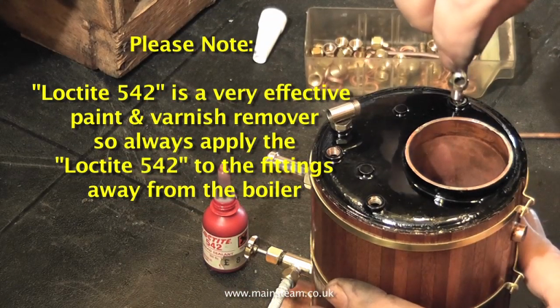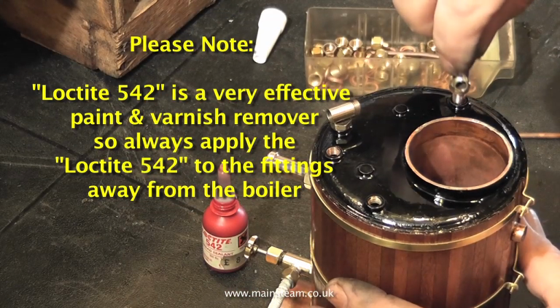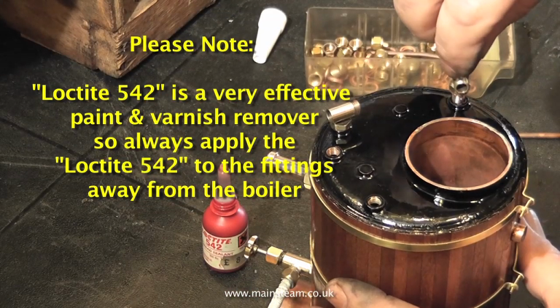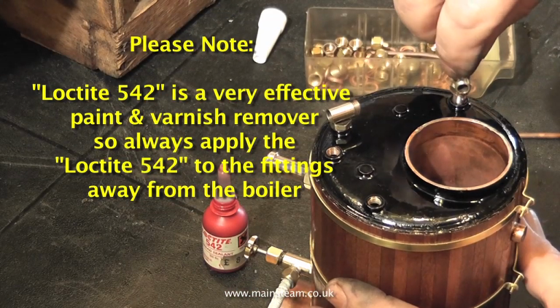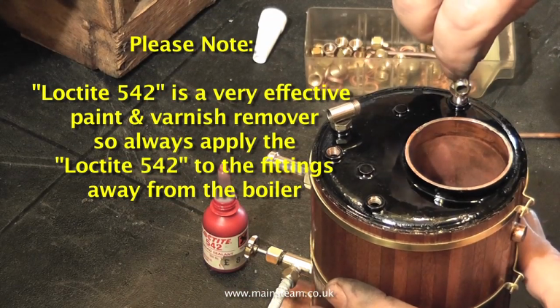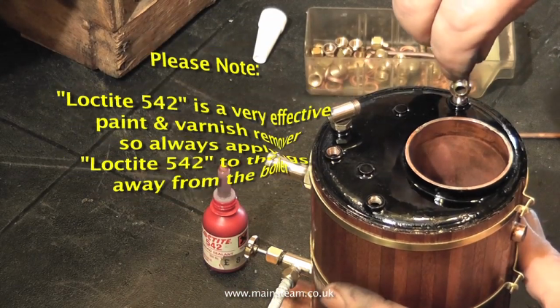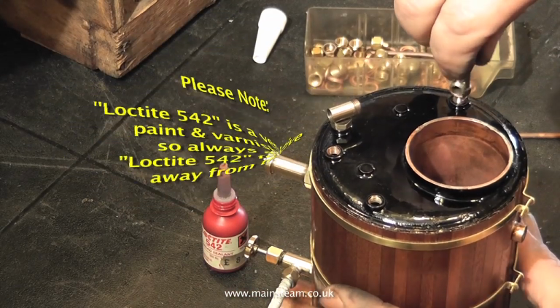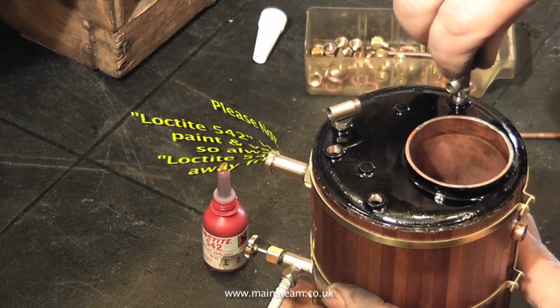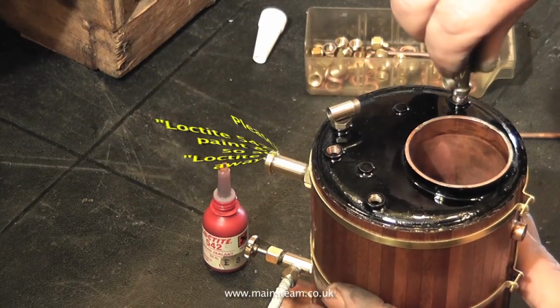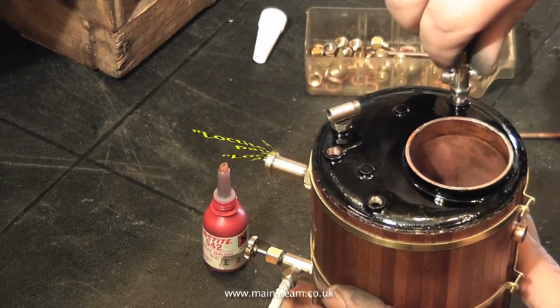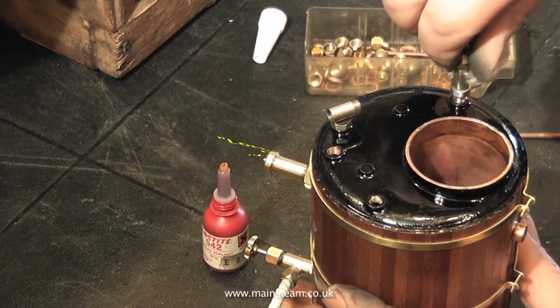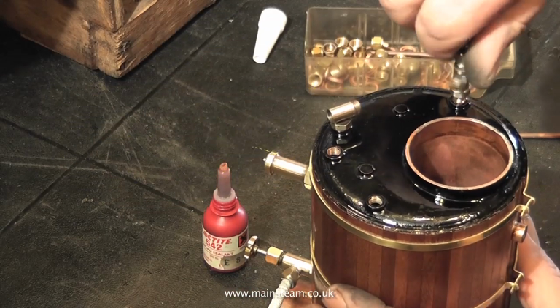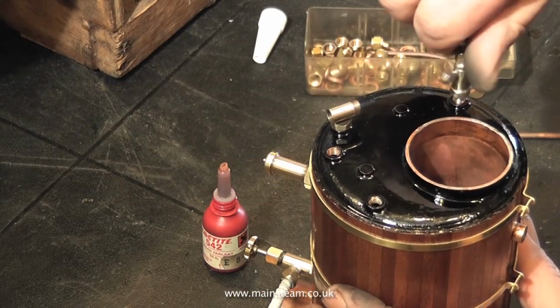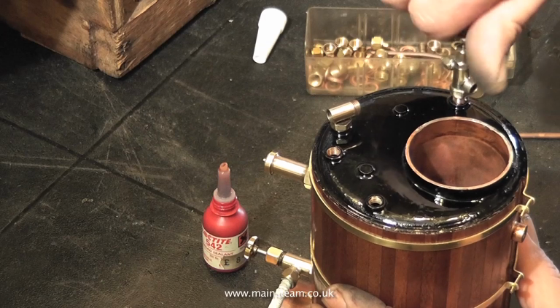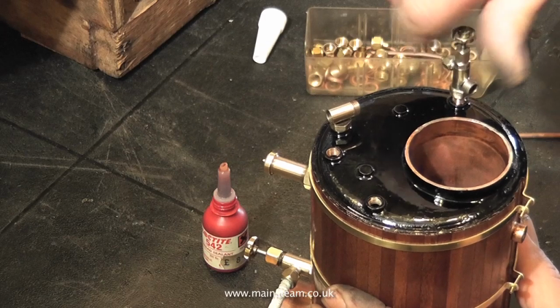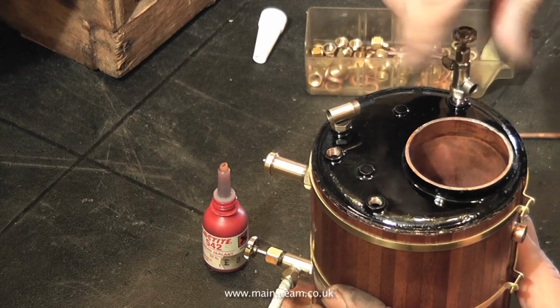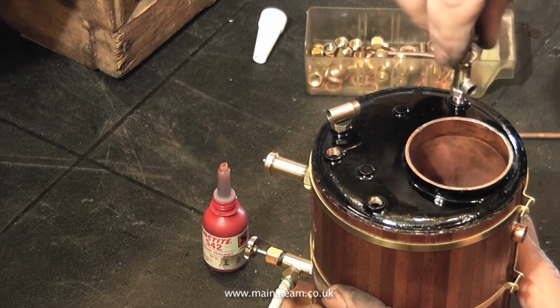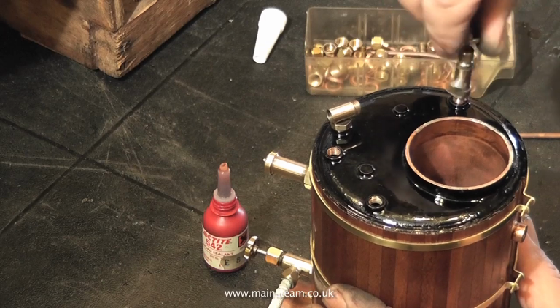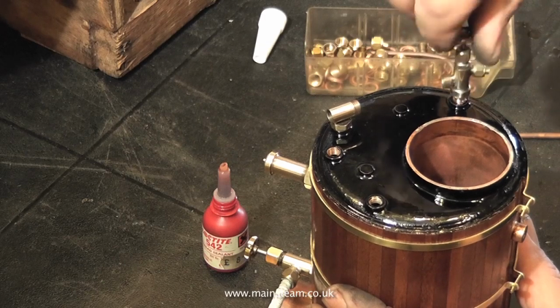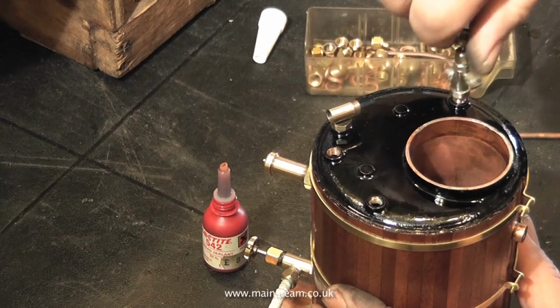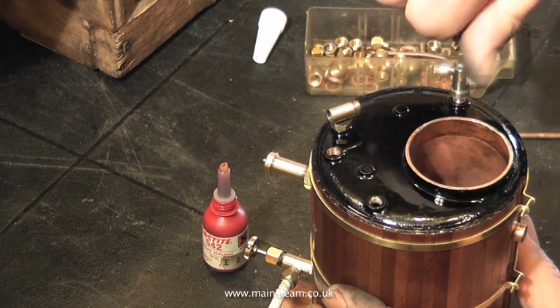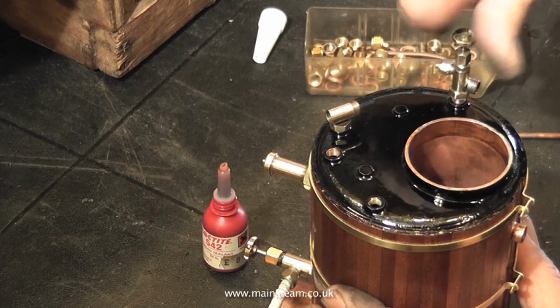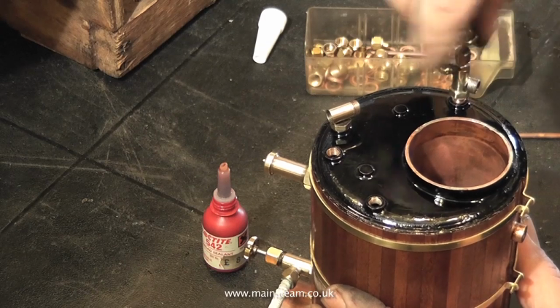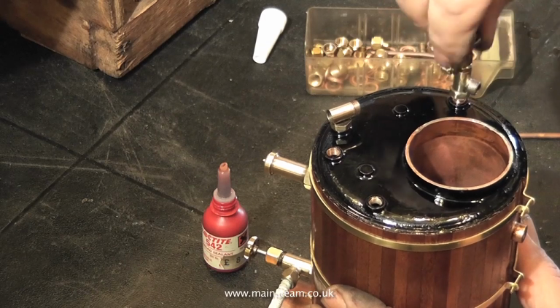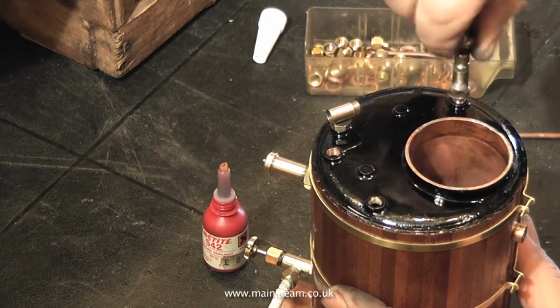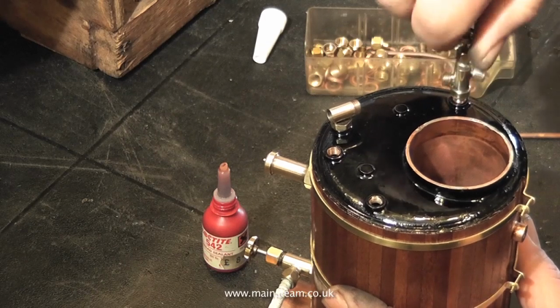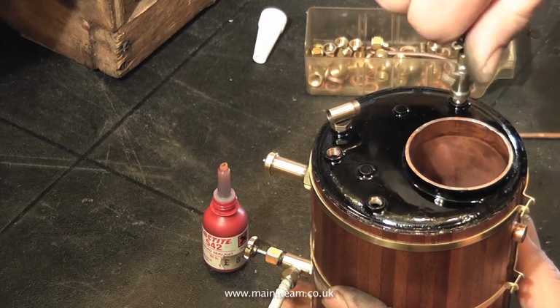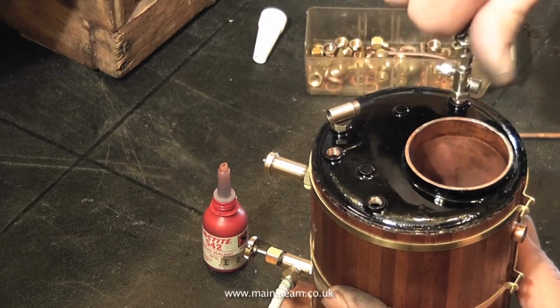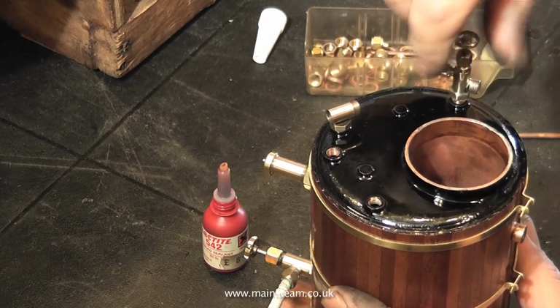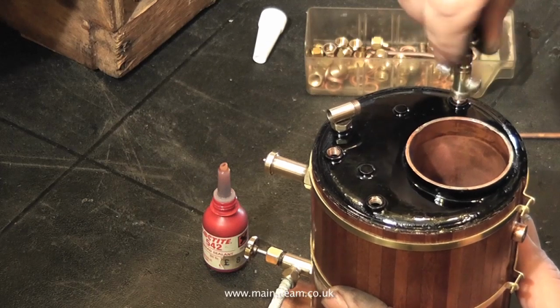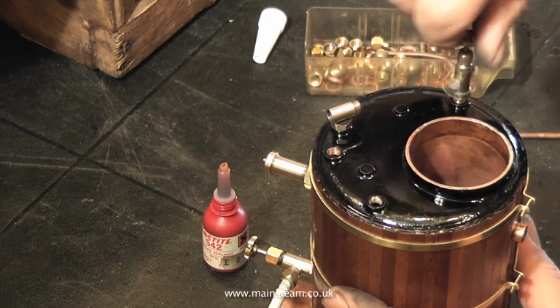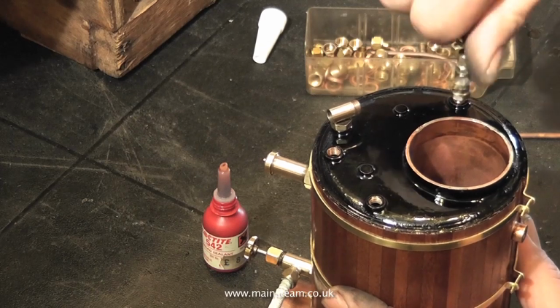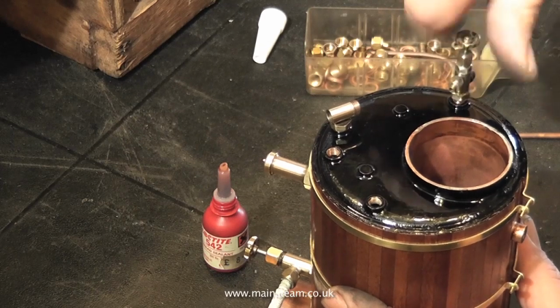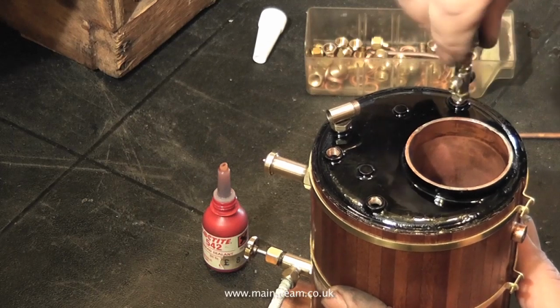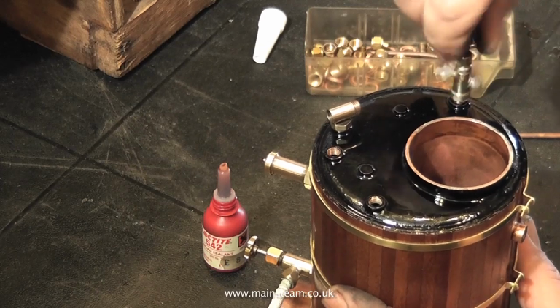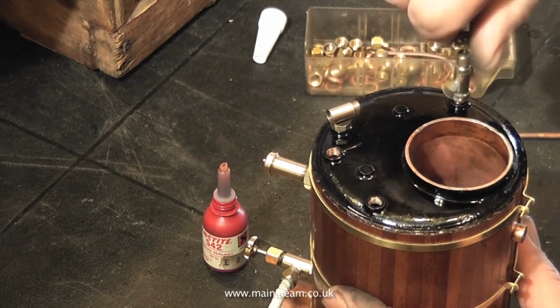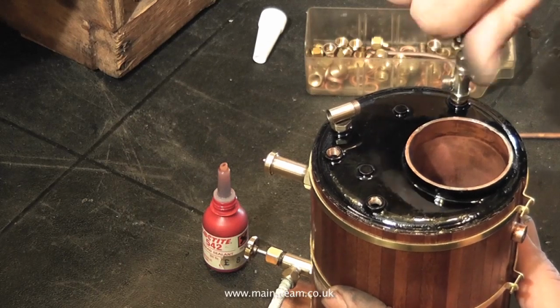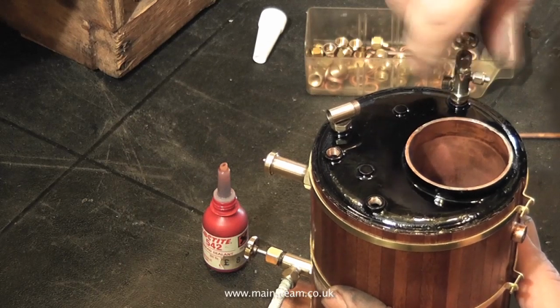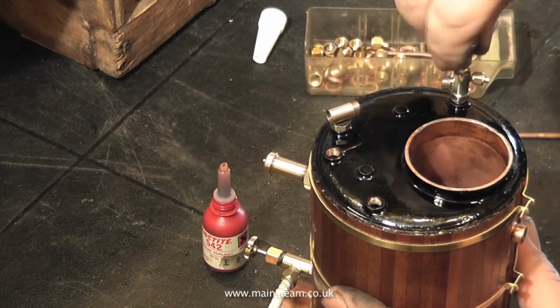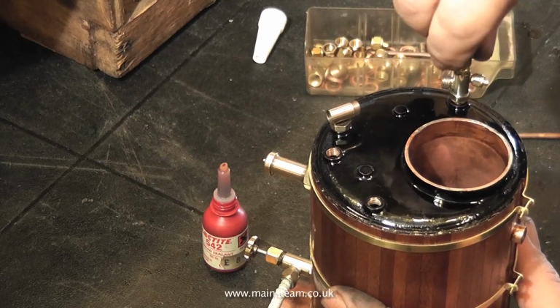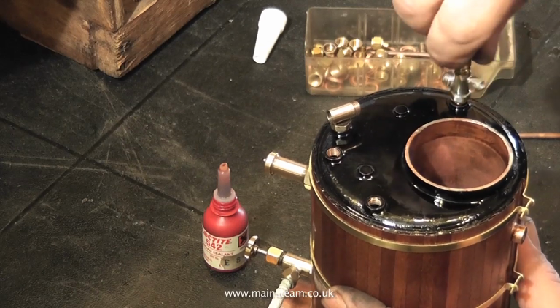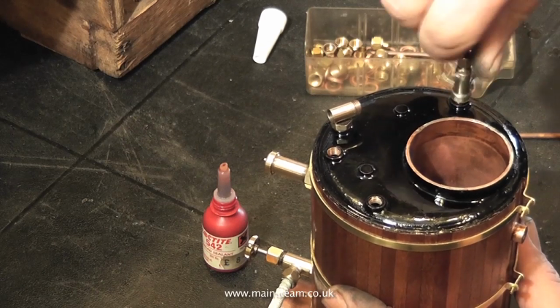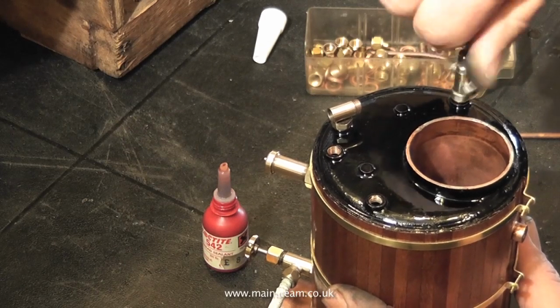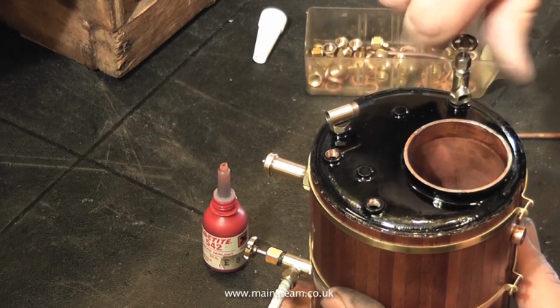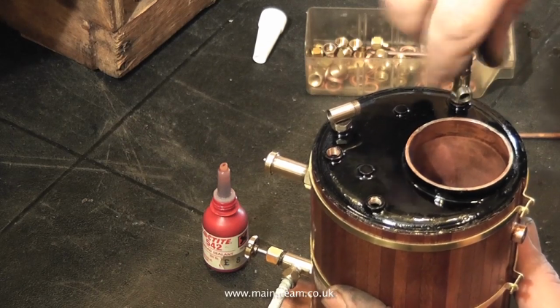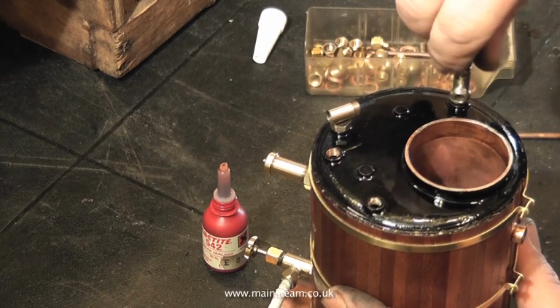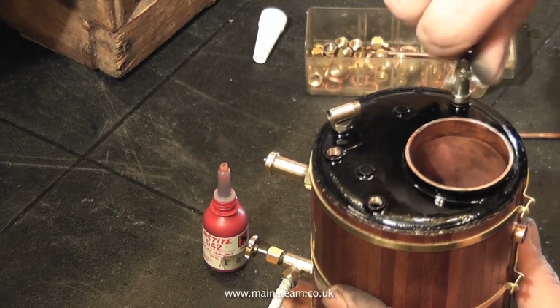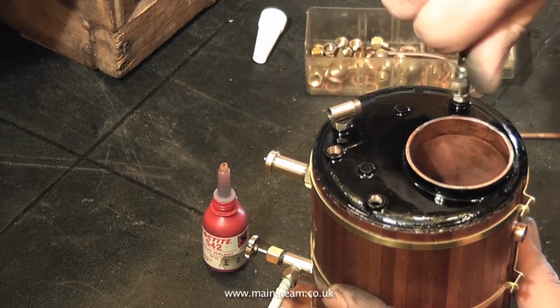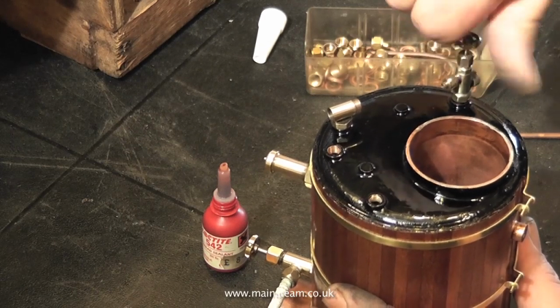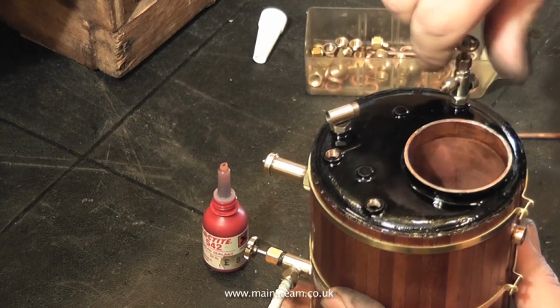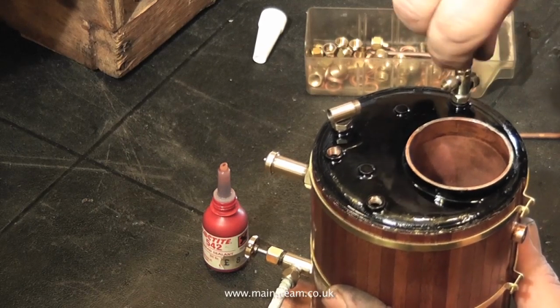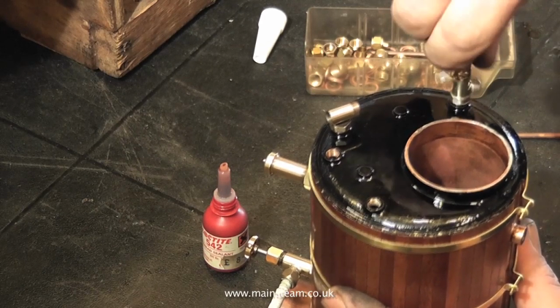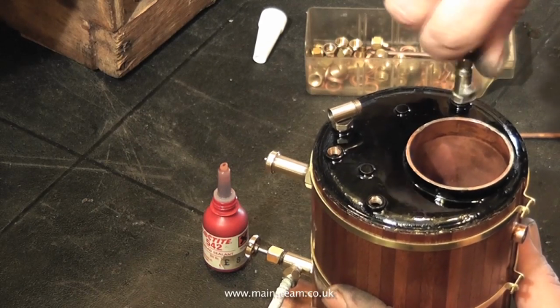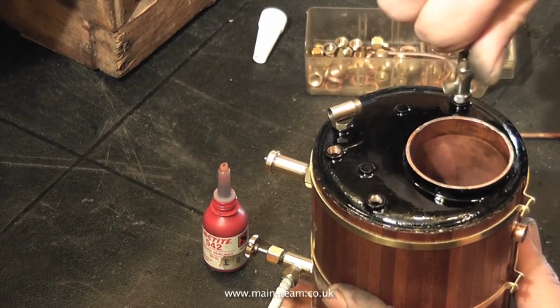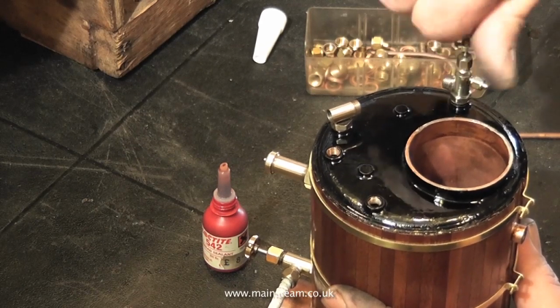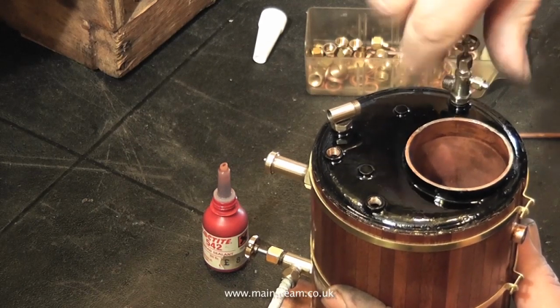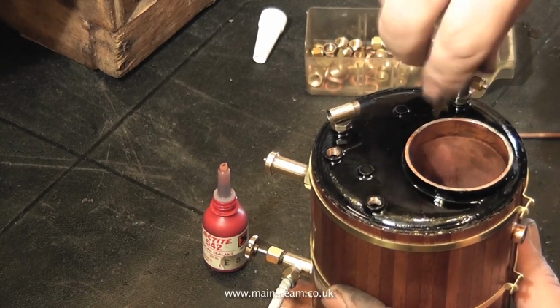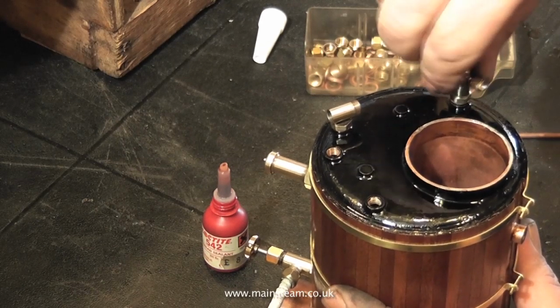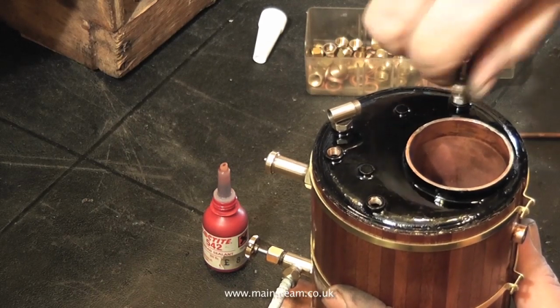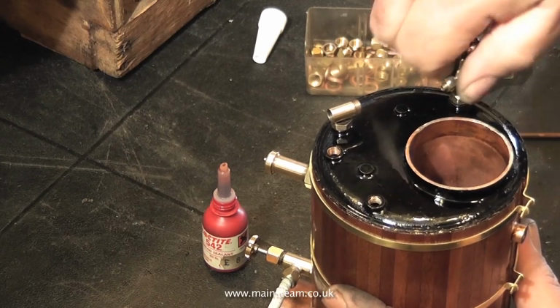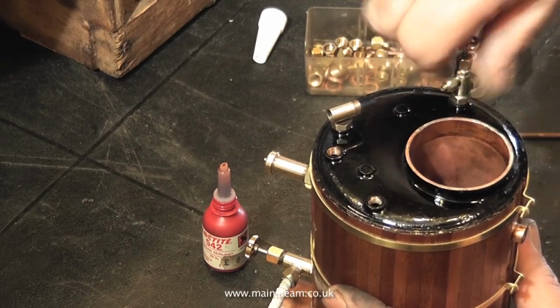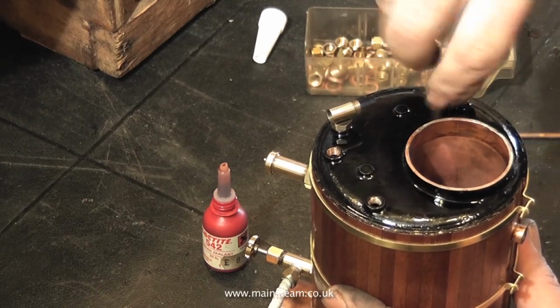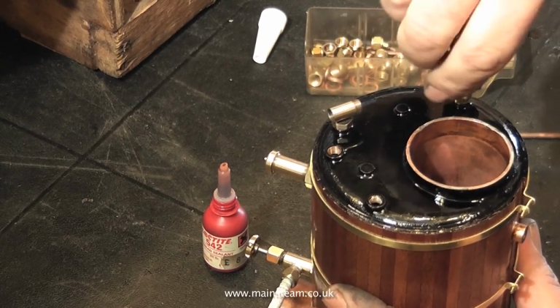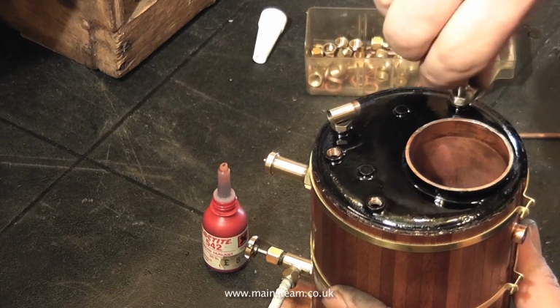As always, start the fitting in the boiler bush by hand. Make sure you do not cross the thread at any time.